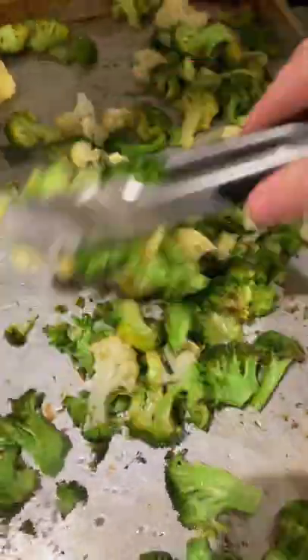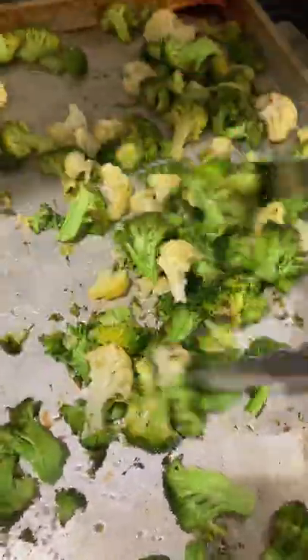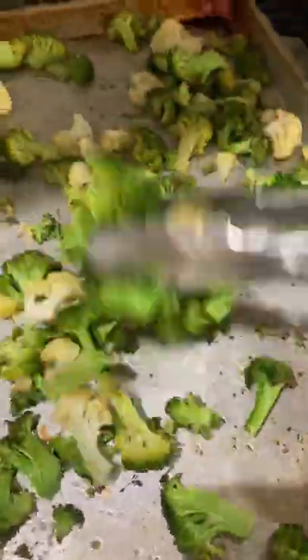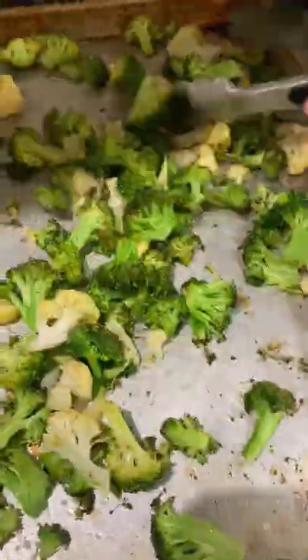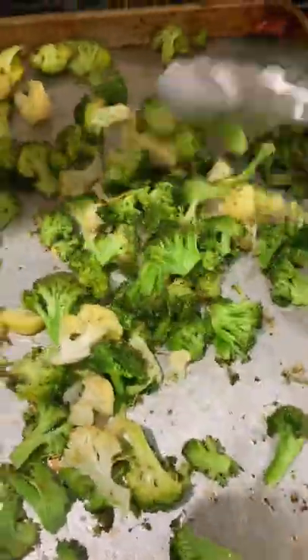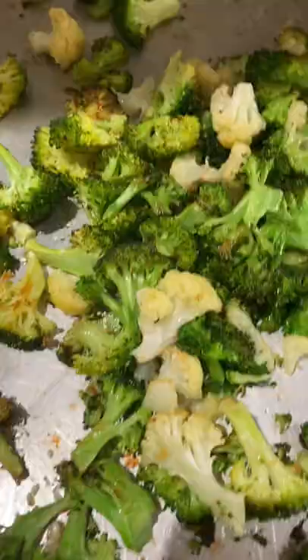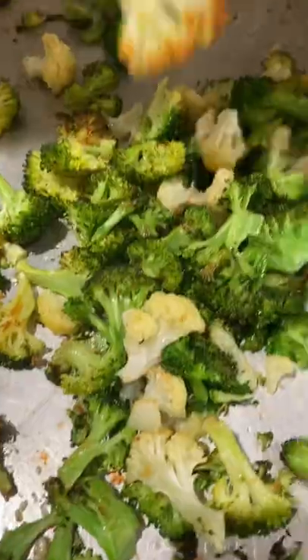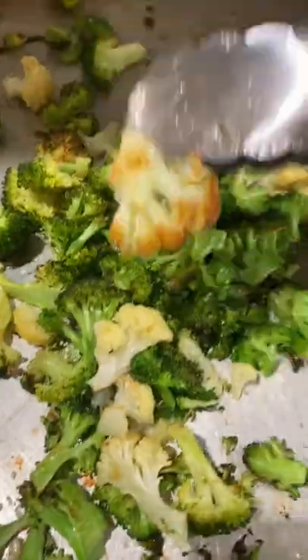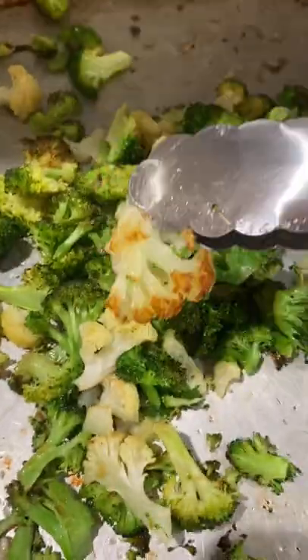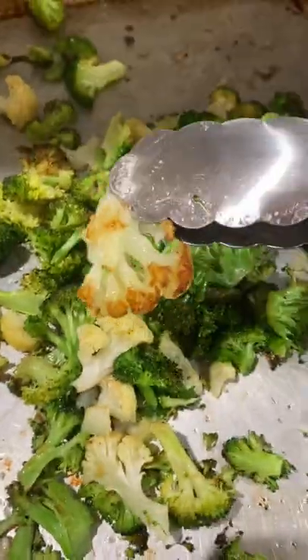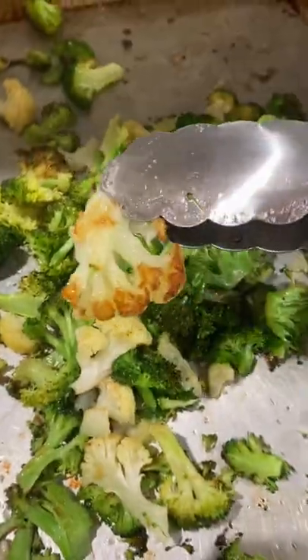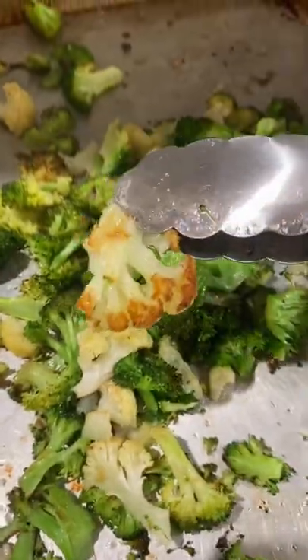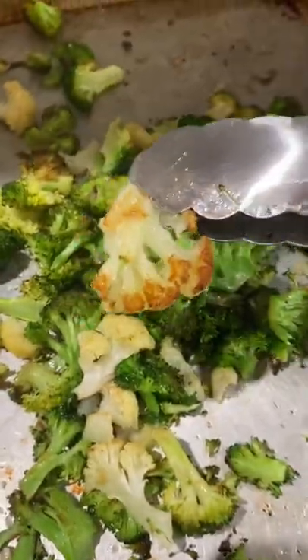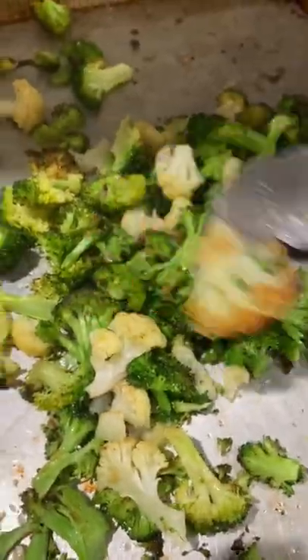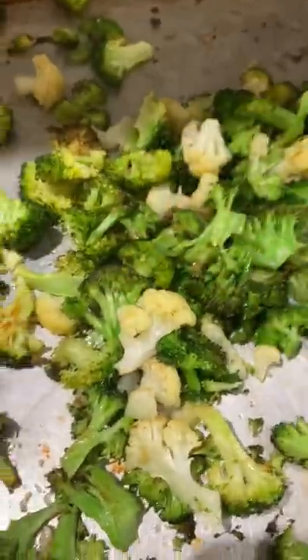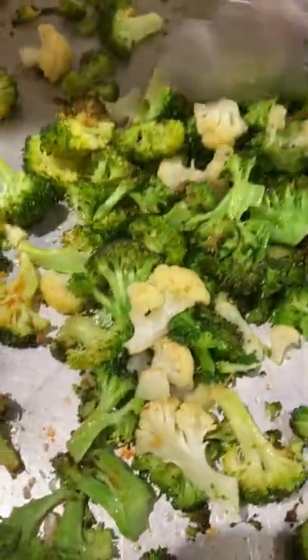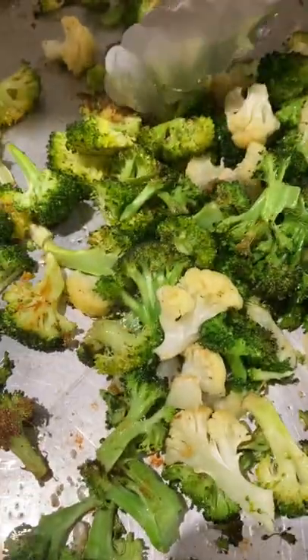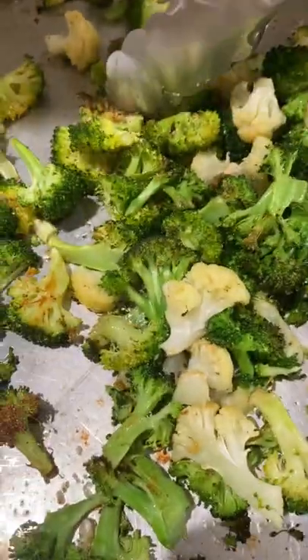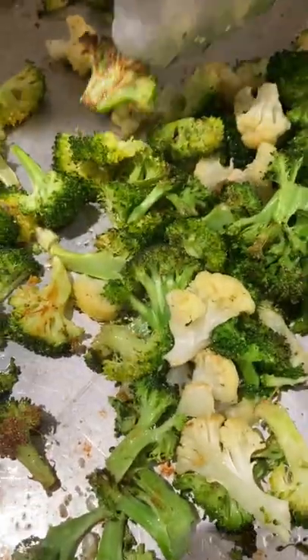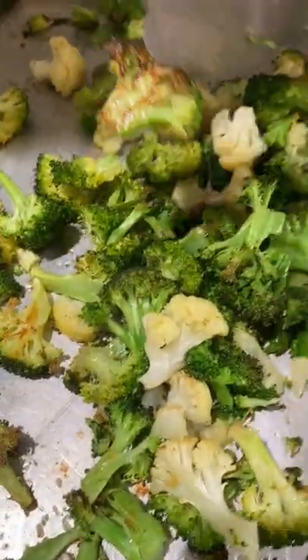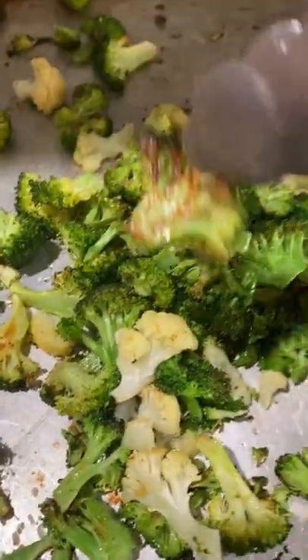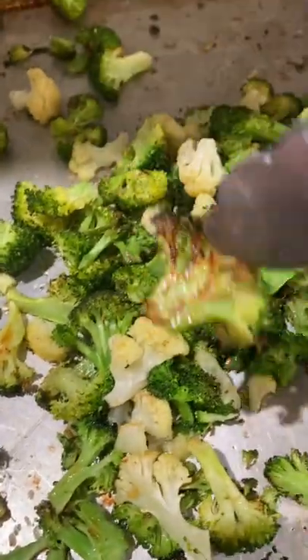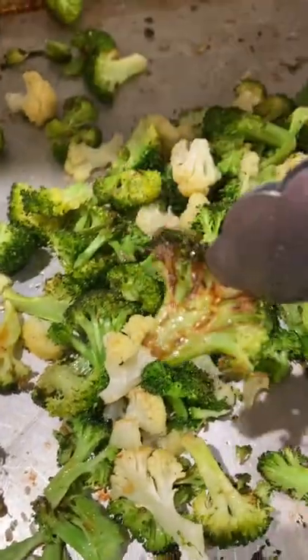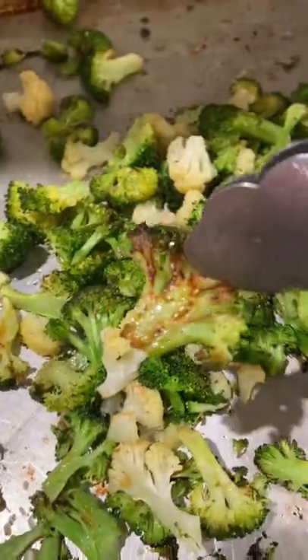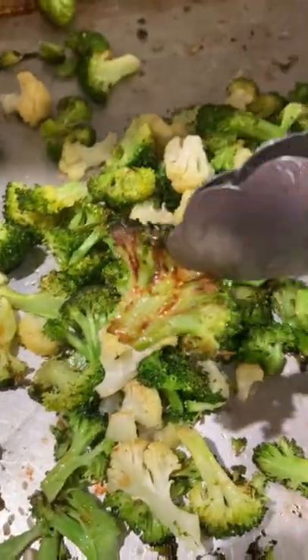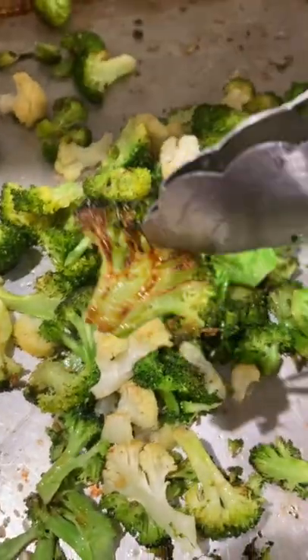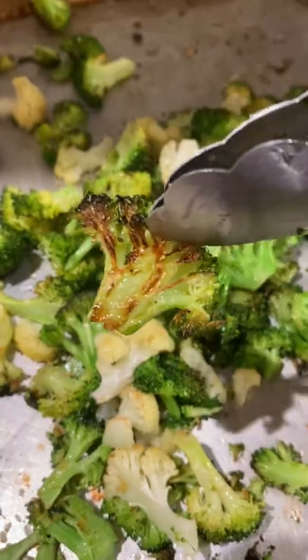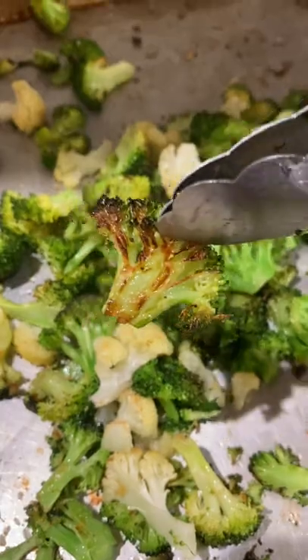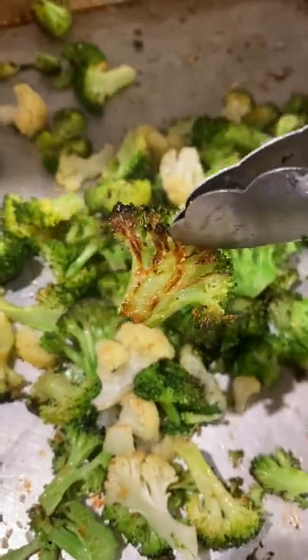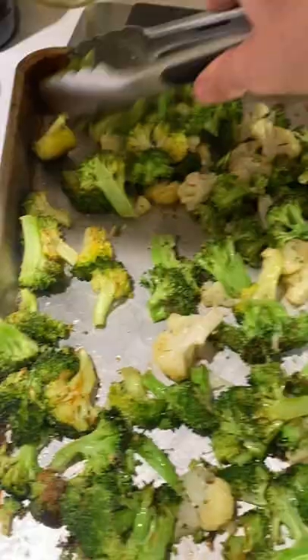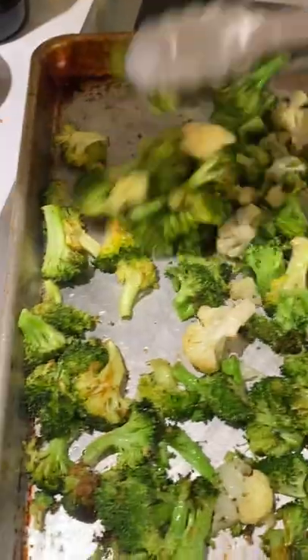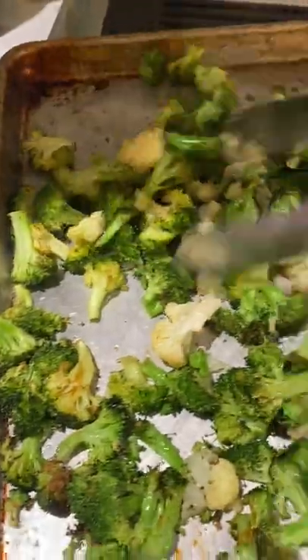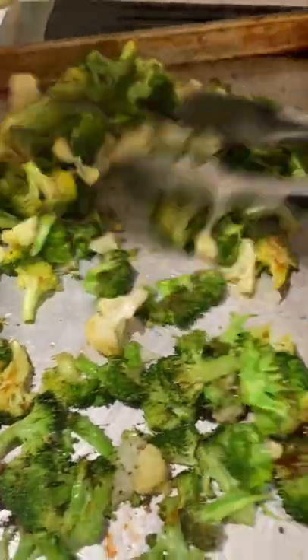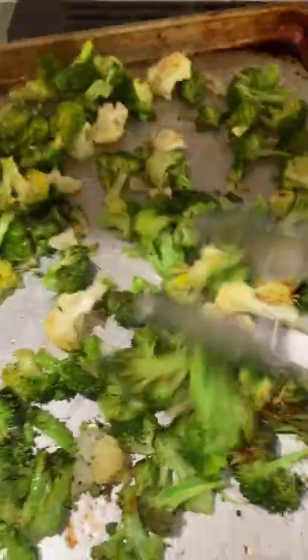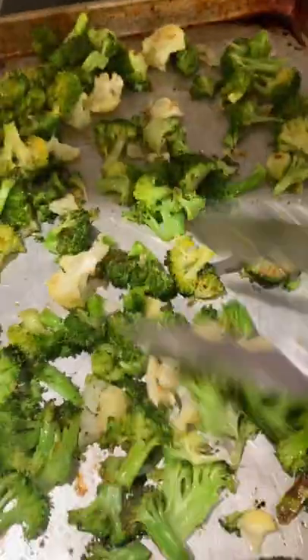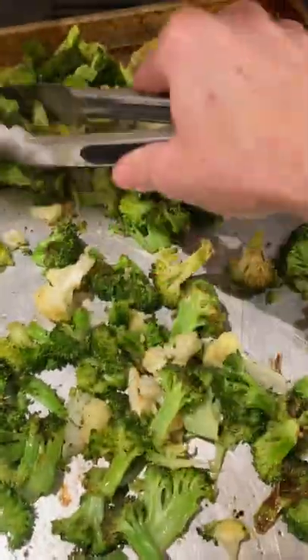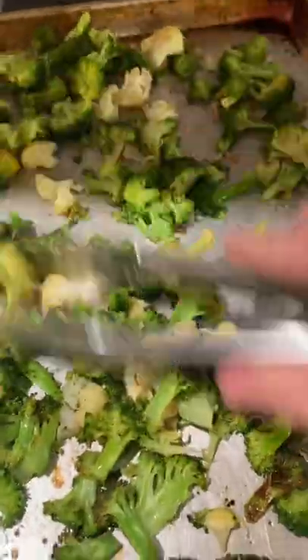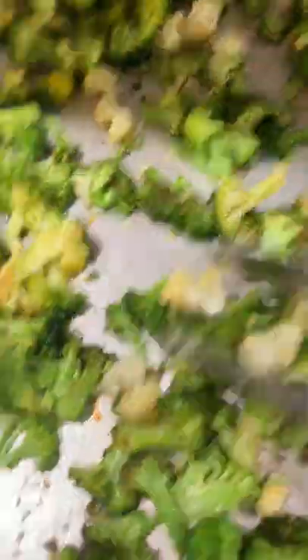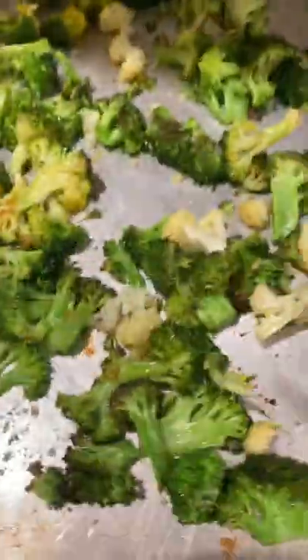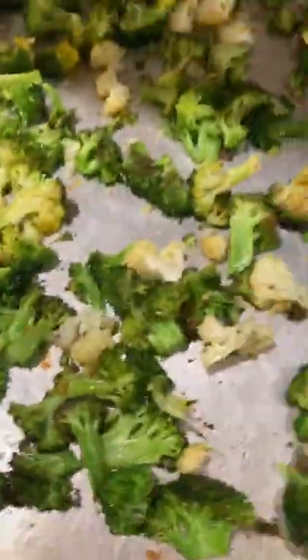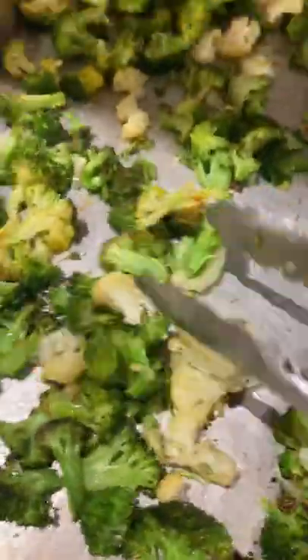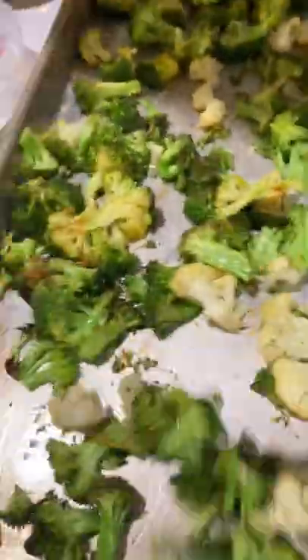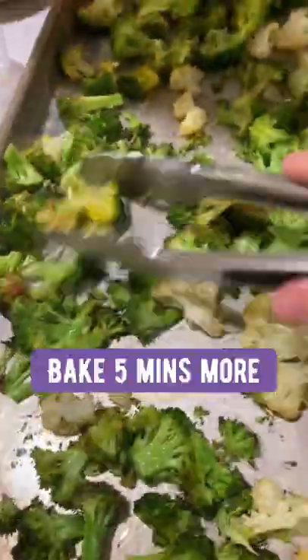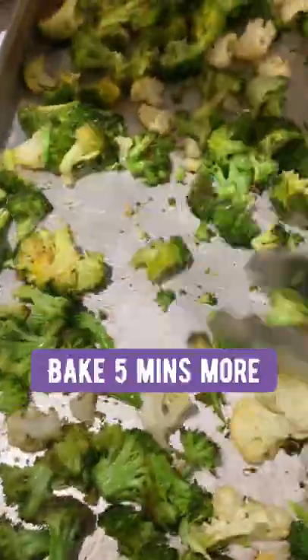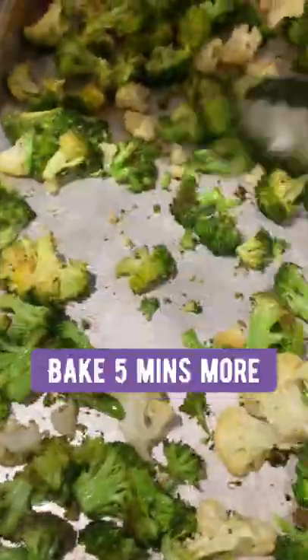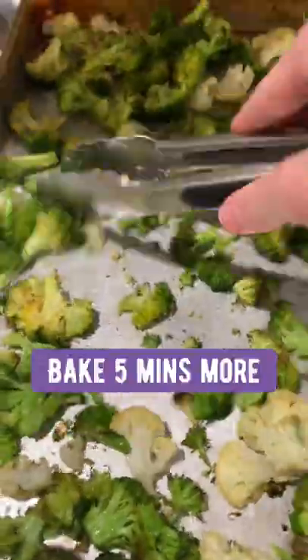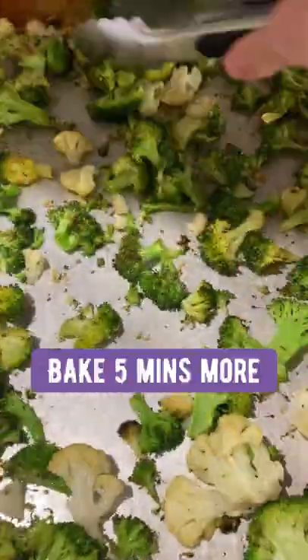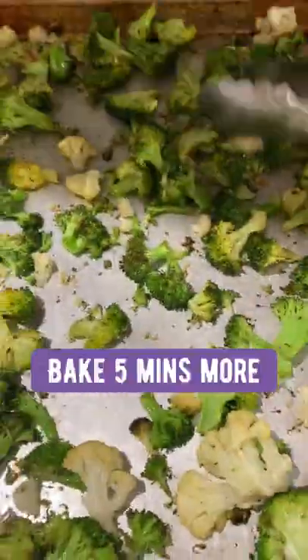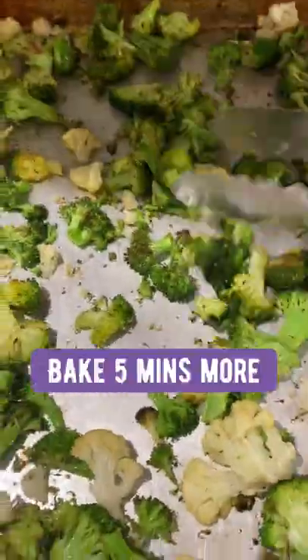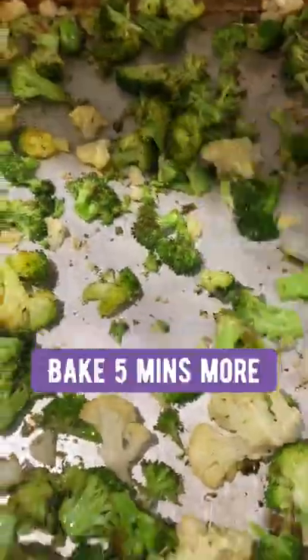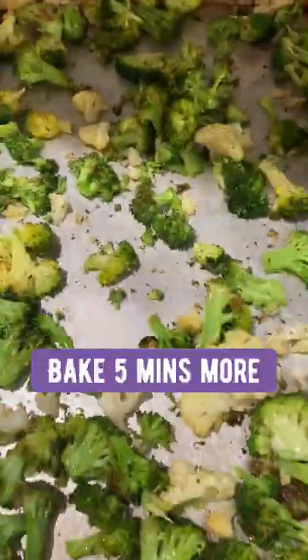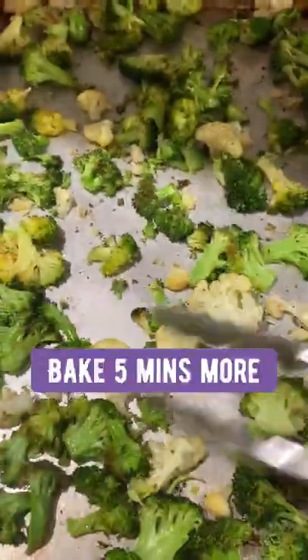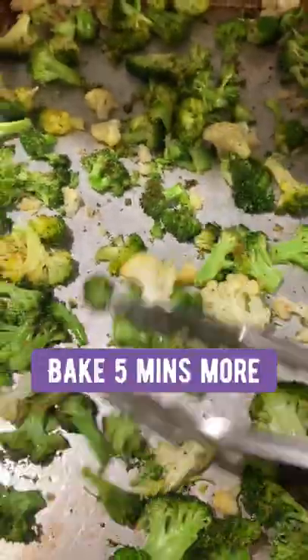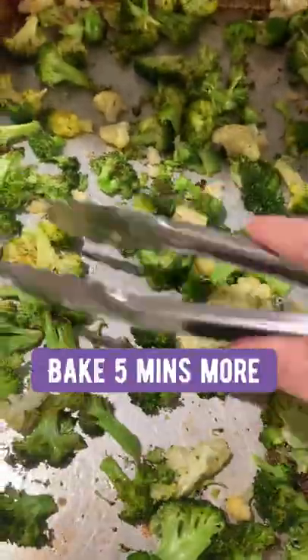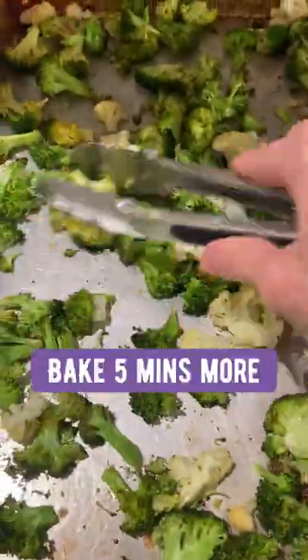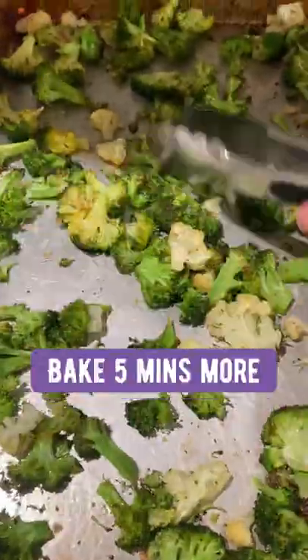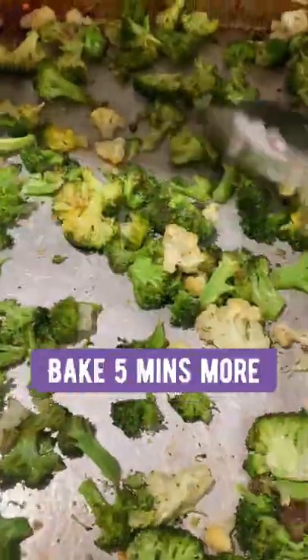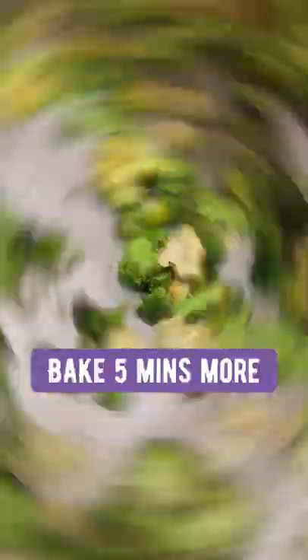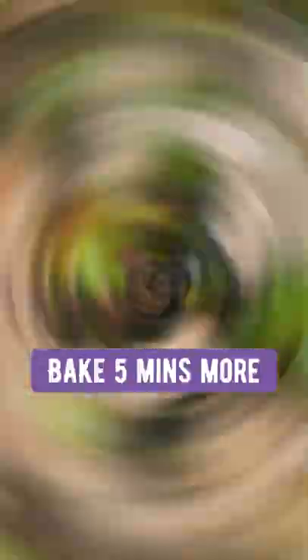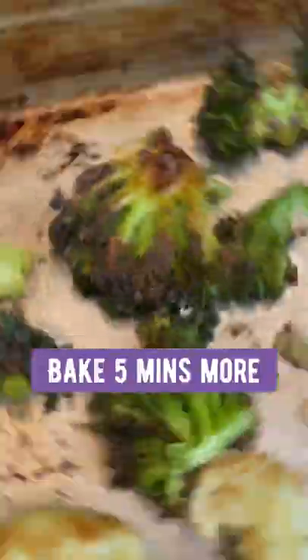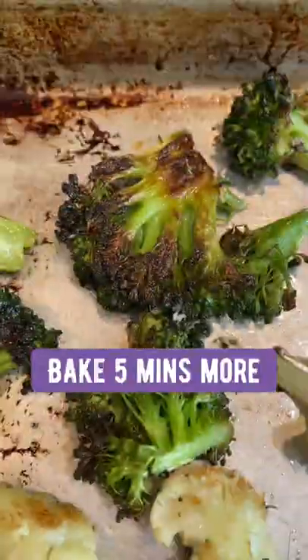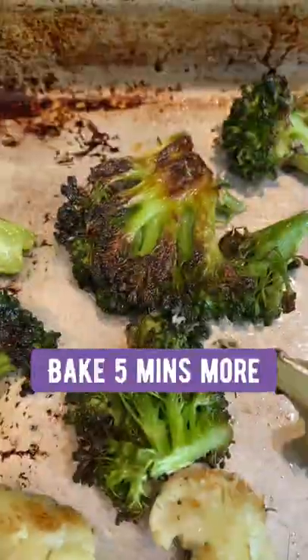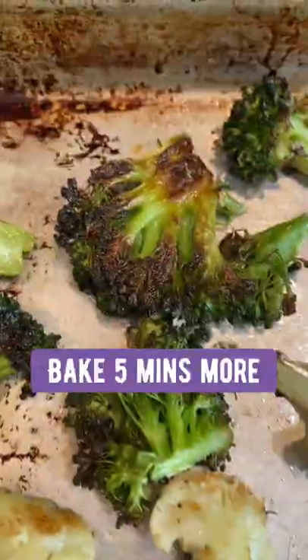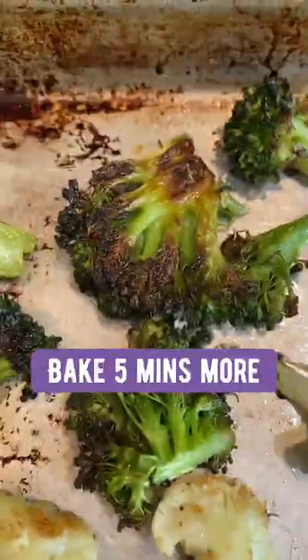Then toss that and check out — they're starting to get nice and brown on one side. So we're going to toss them and put them back in the oven and bake for five minutes more.